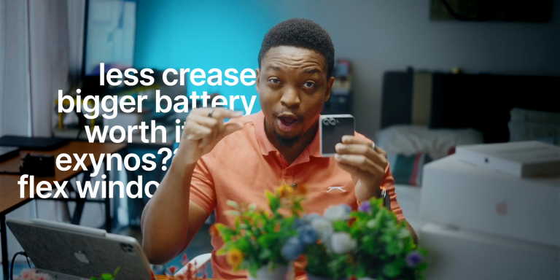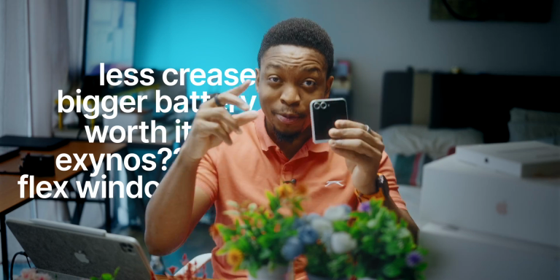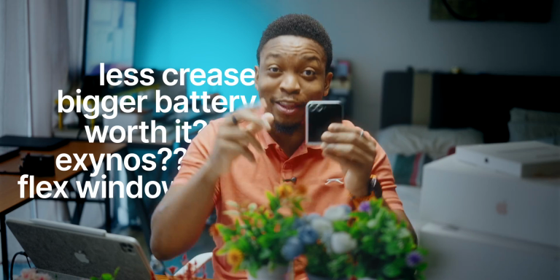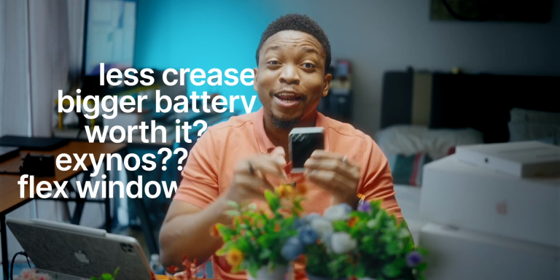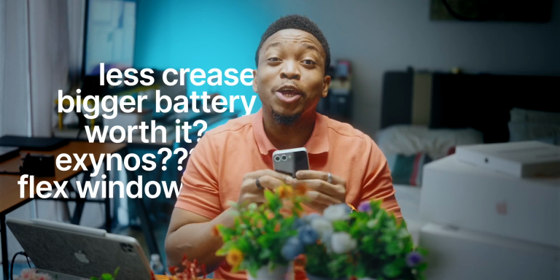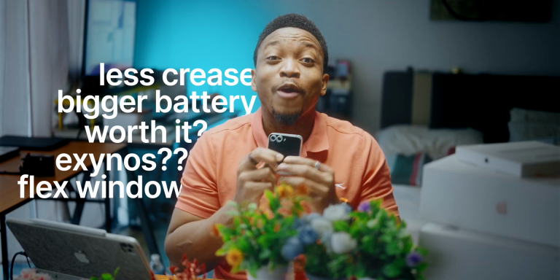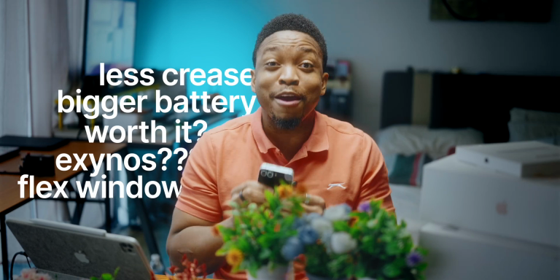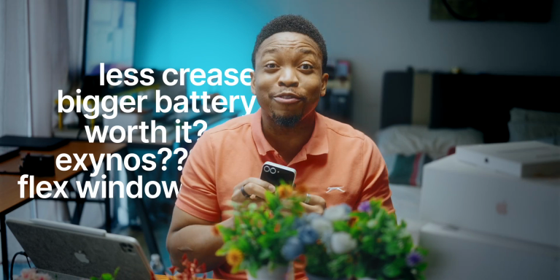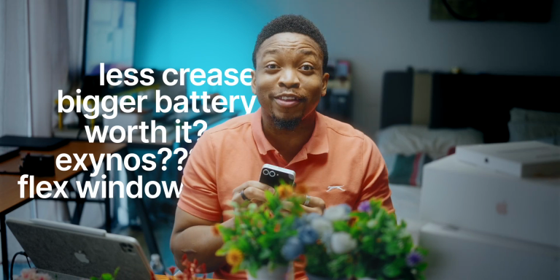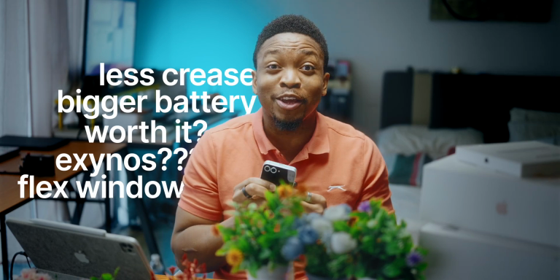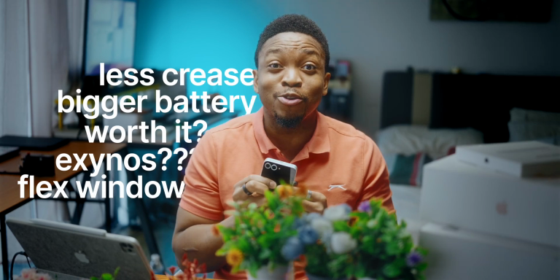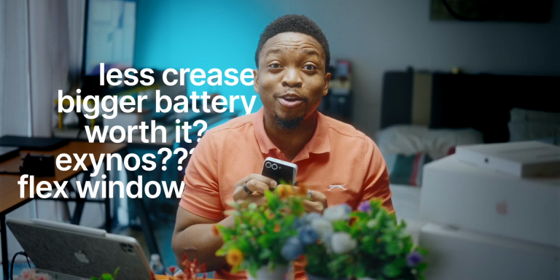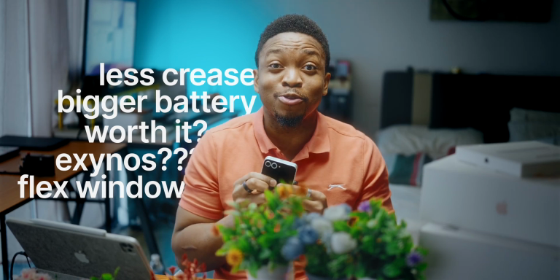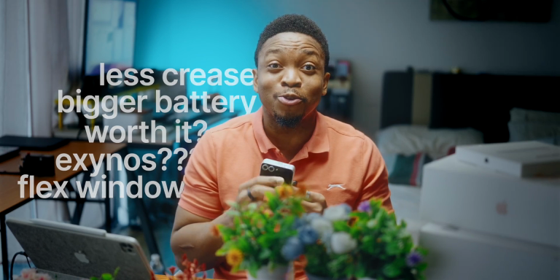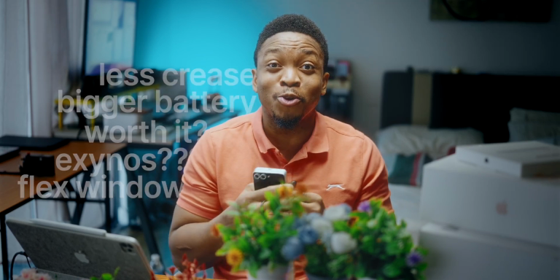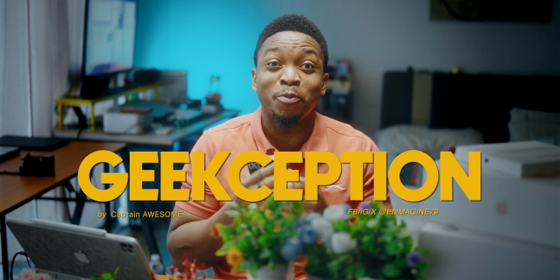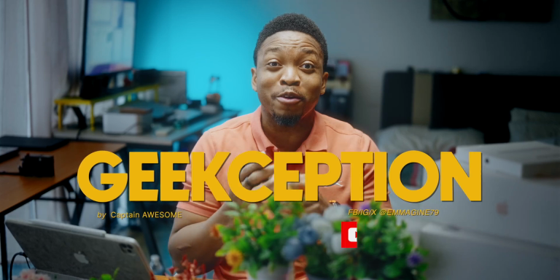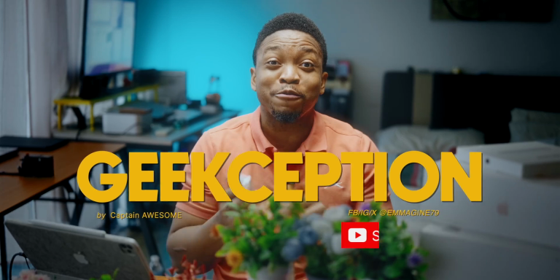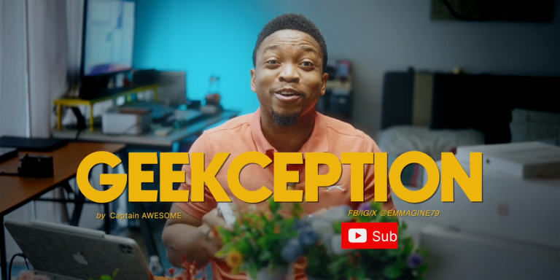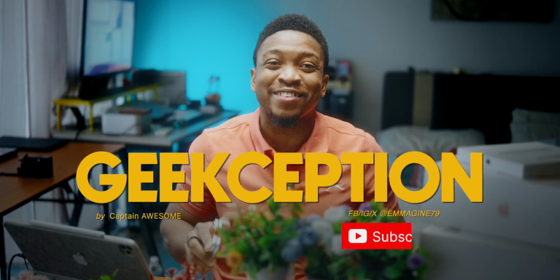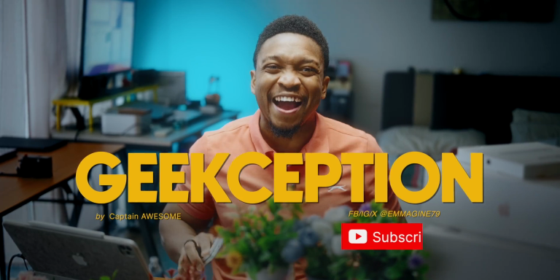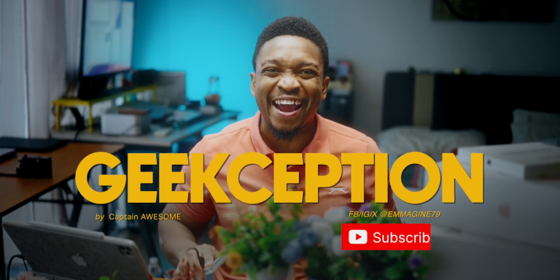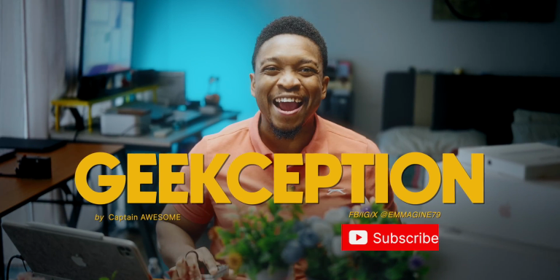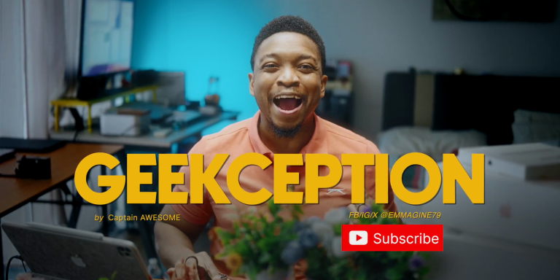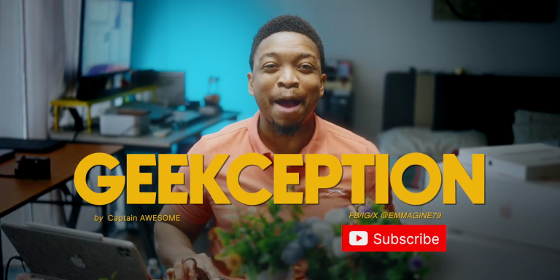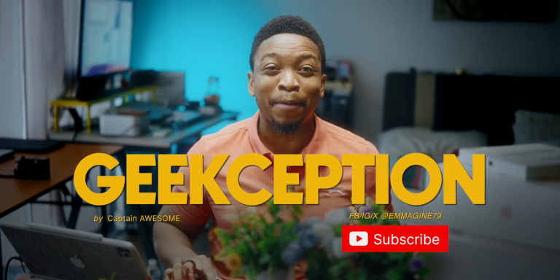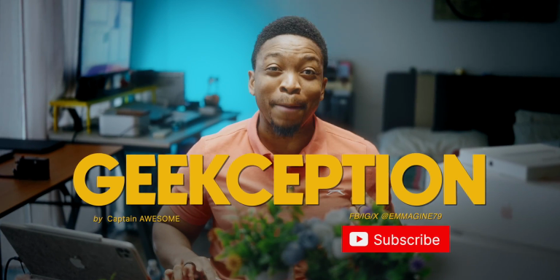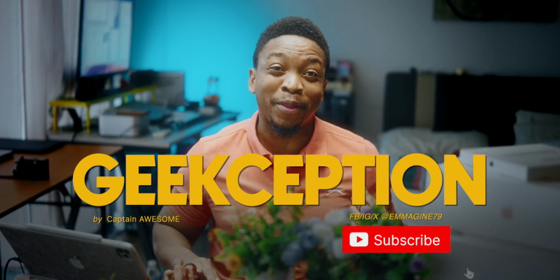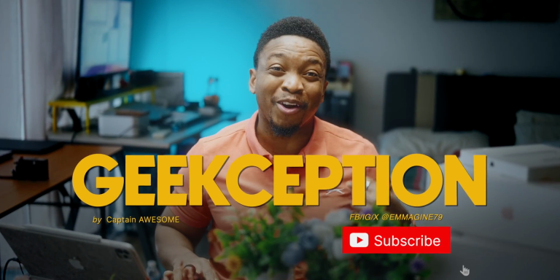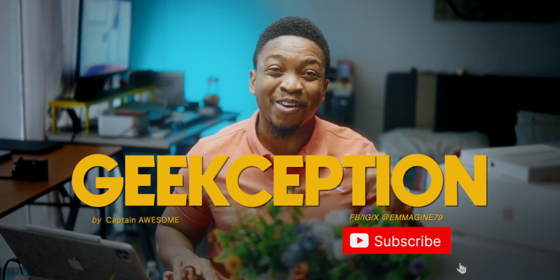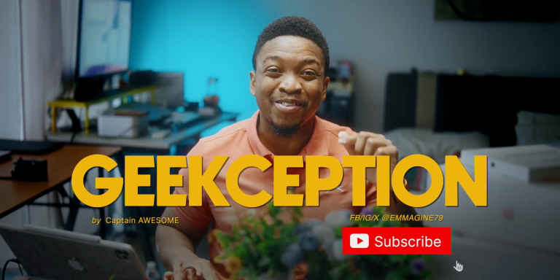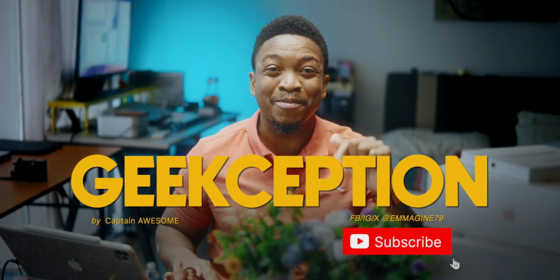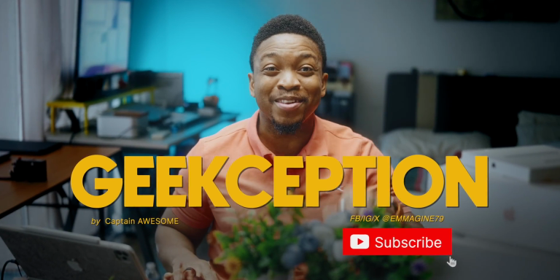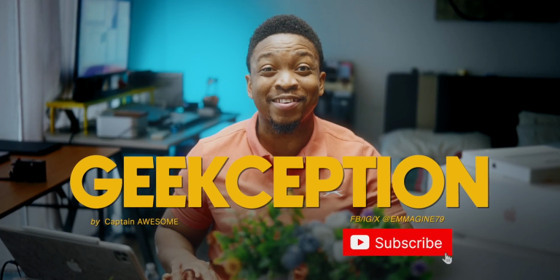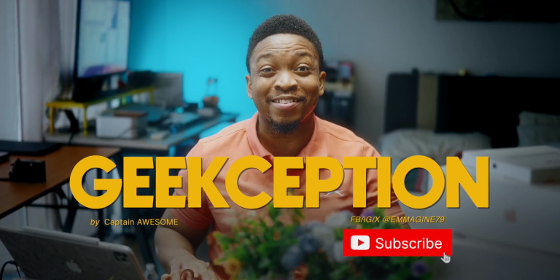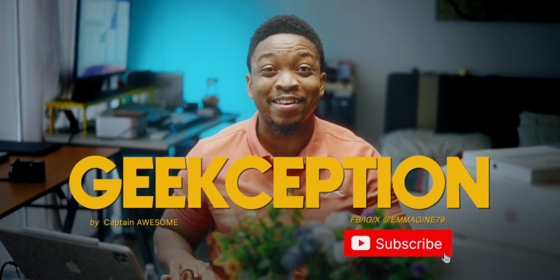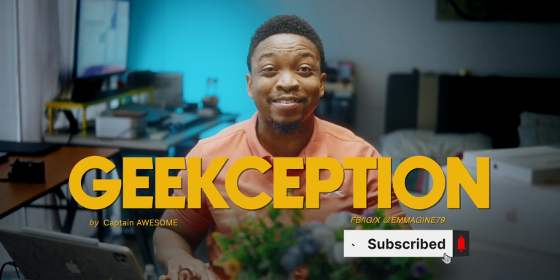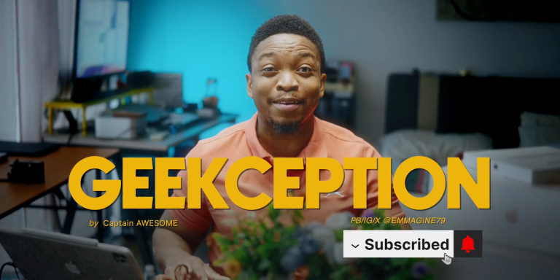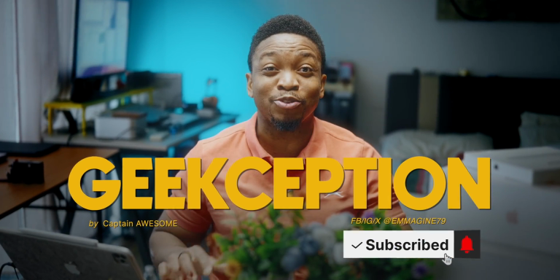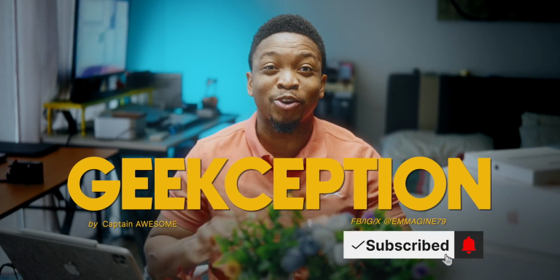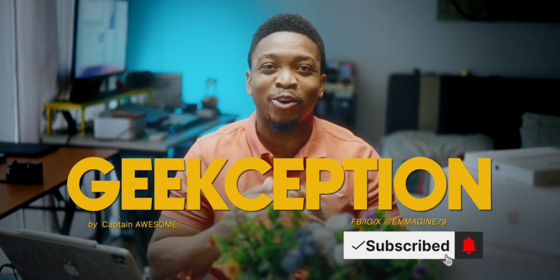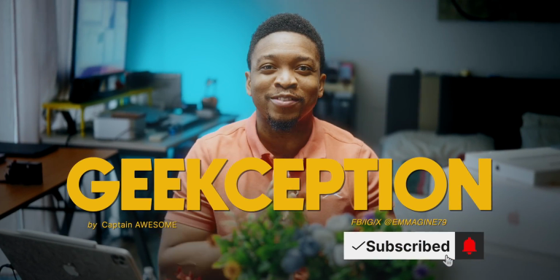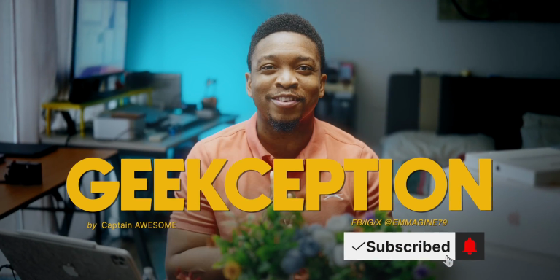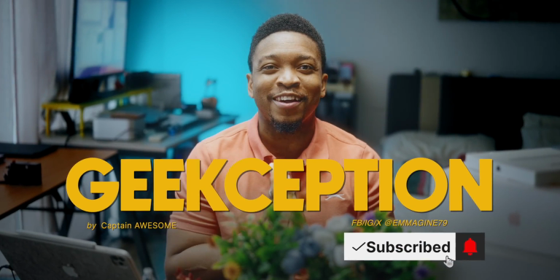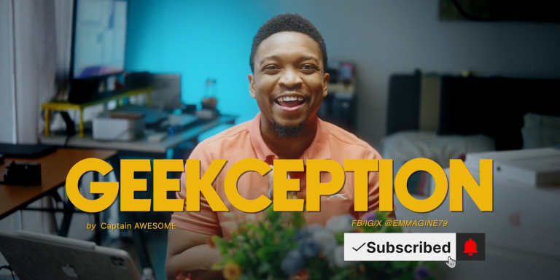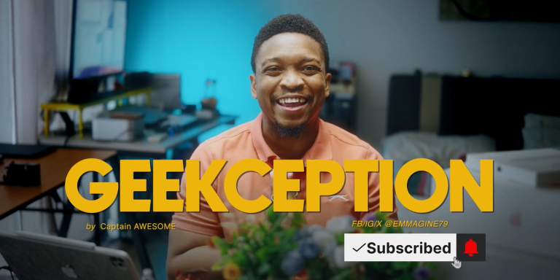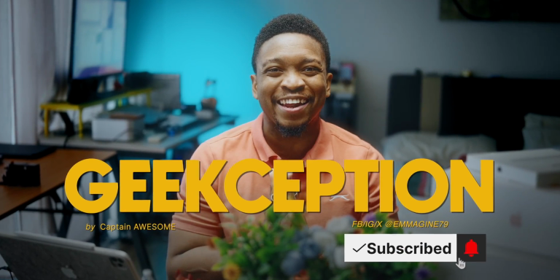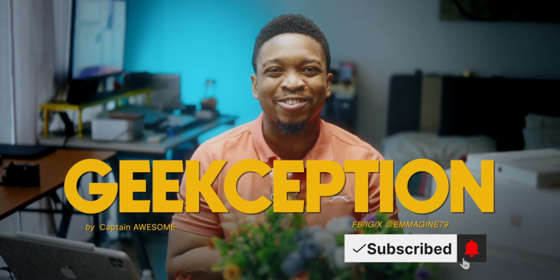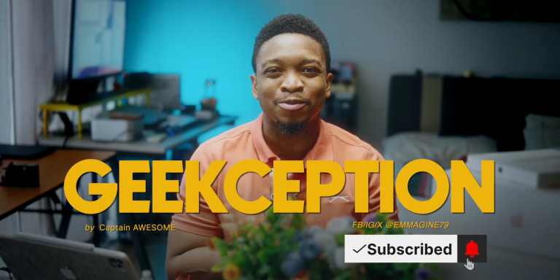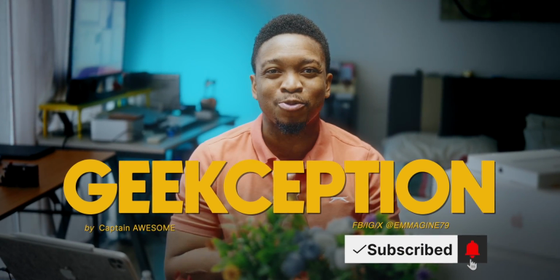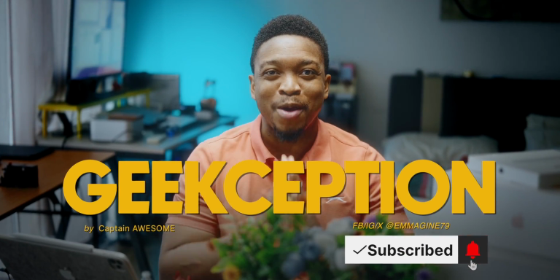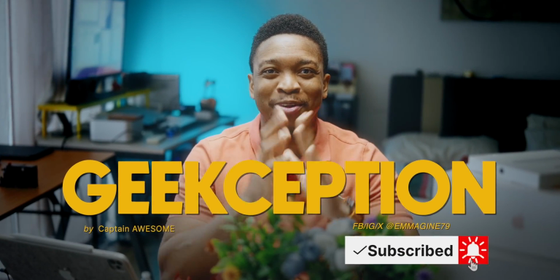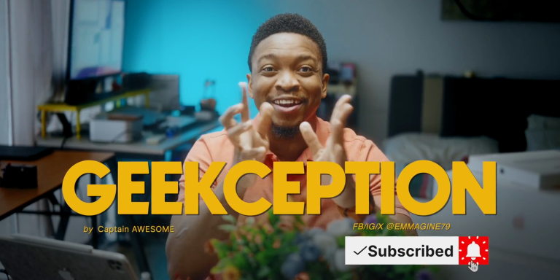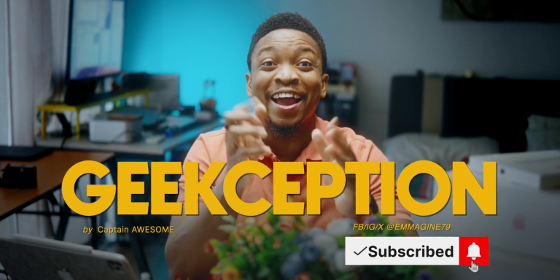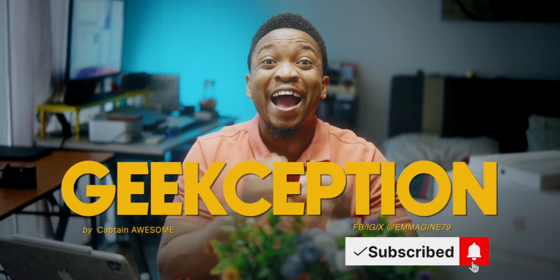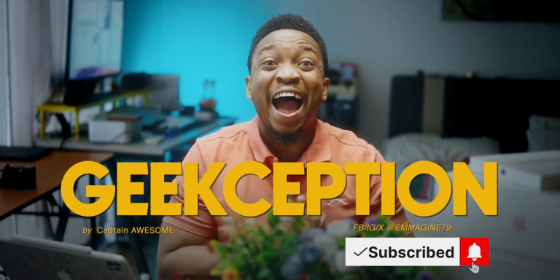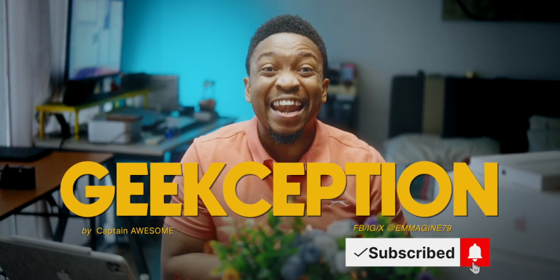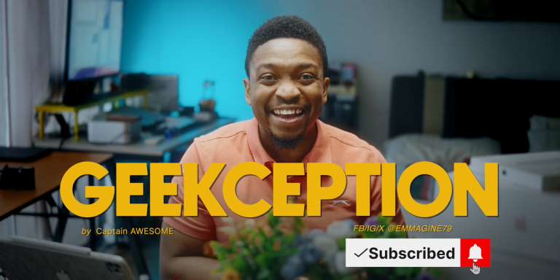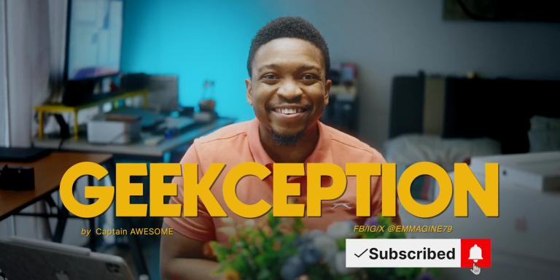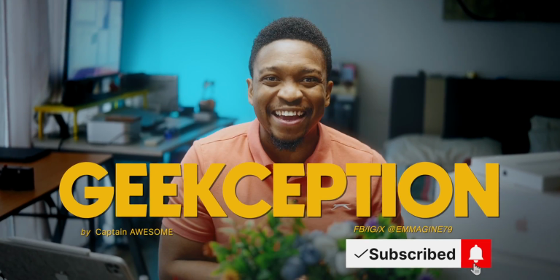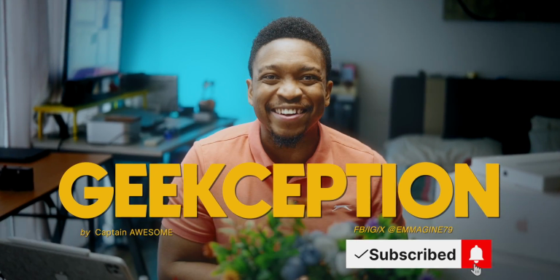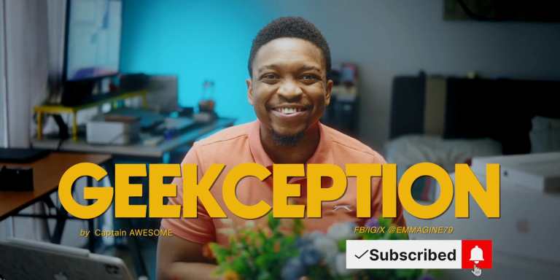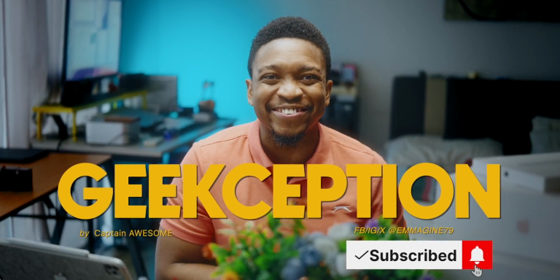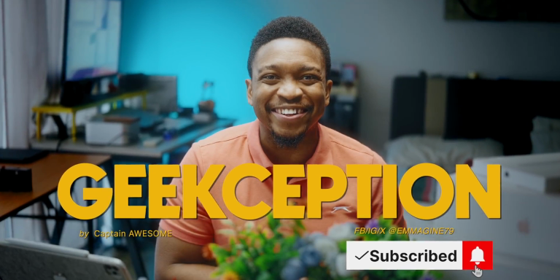I'll be telling you everything you need to know. I'm Captain Awesome, this is Geekception. Consider liking and subscribing, and let's get into it.